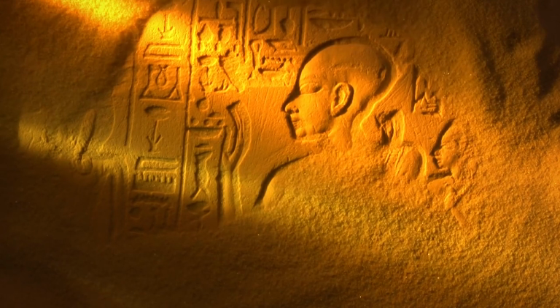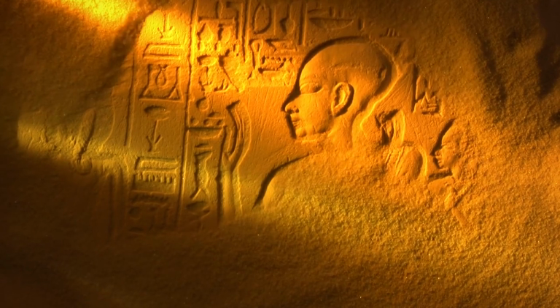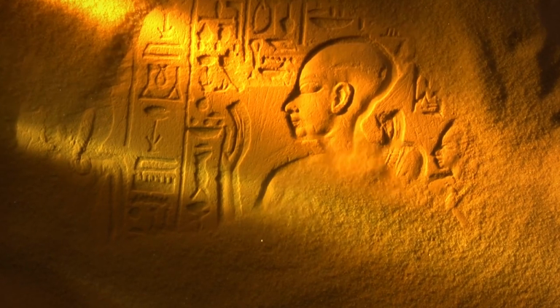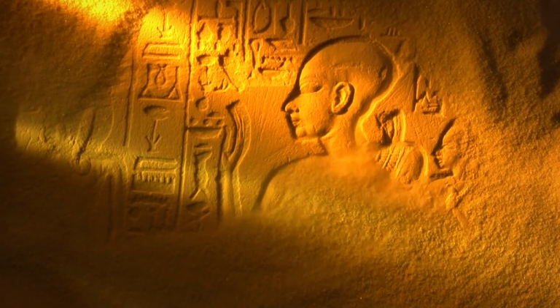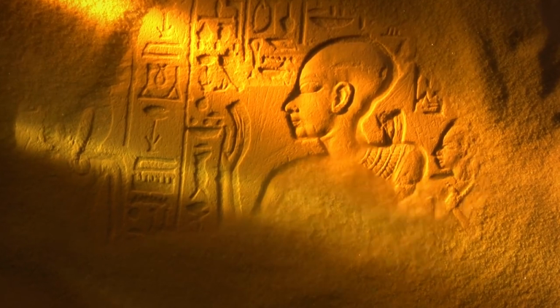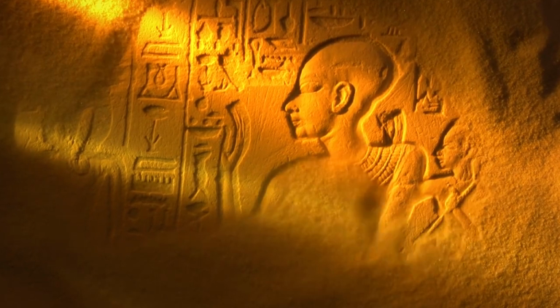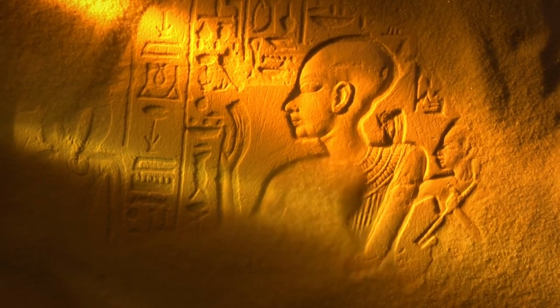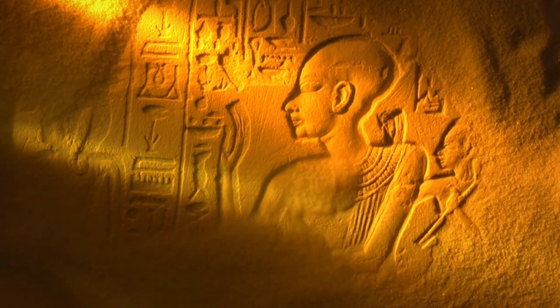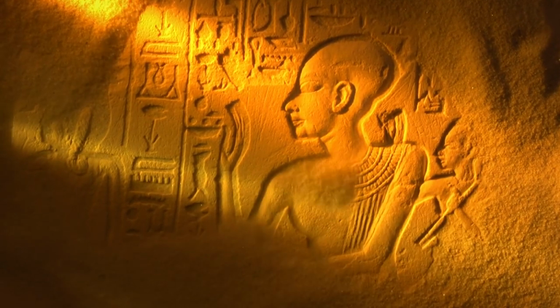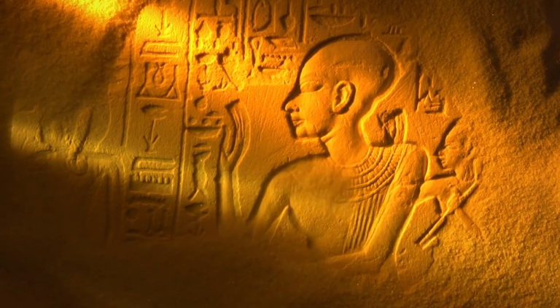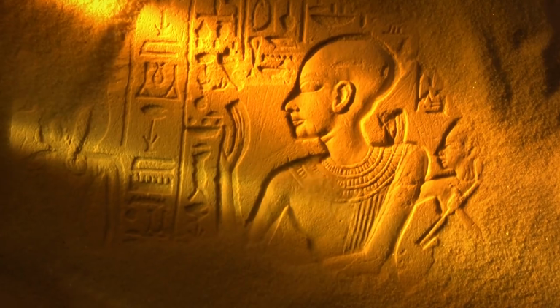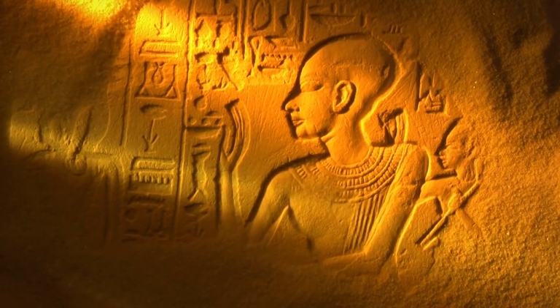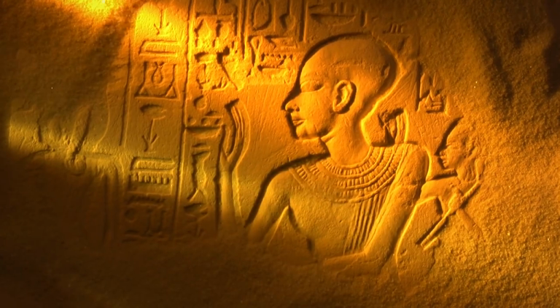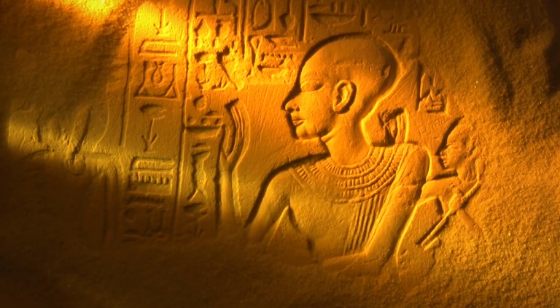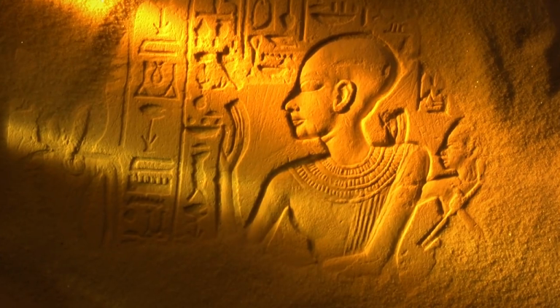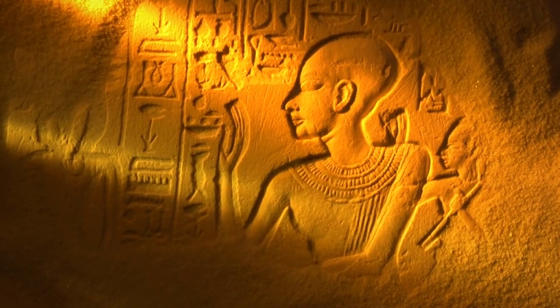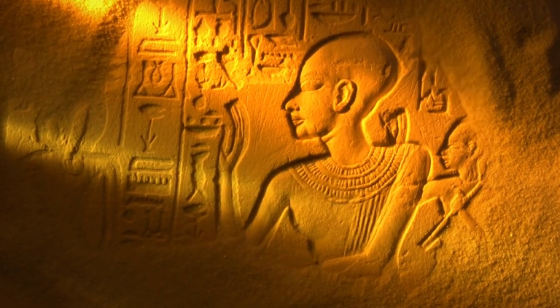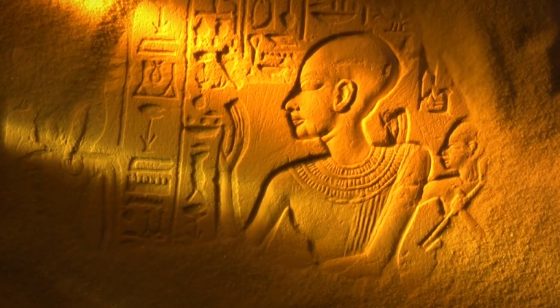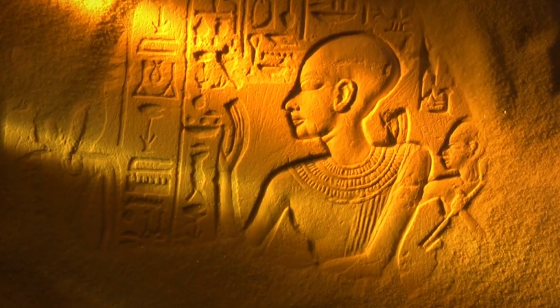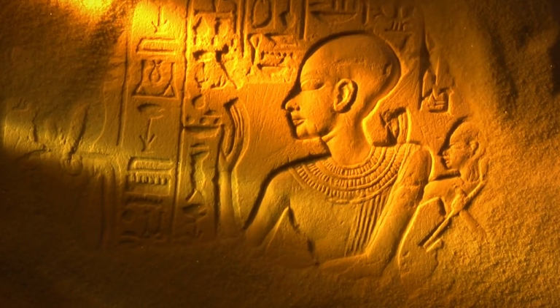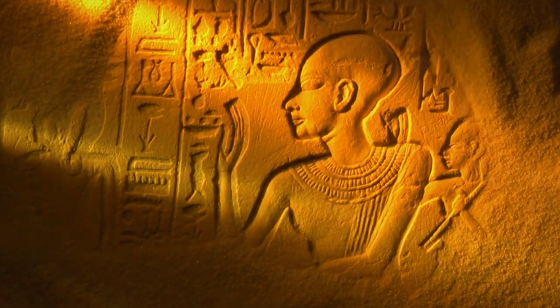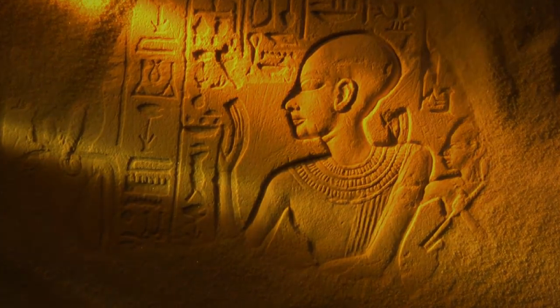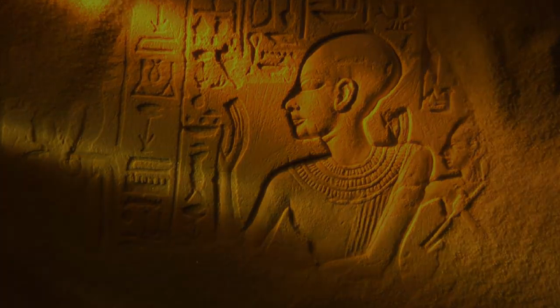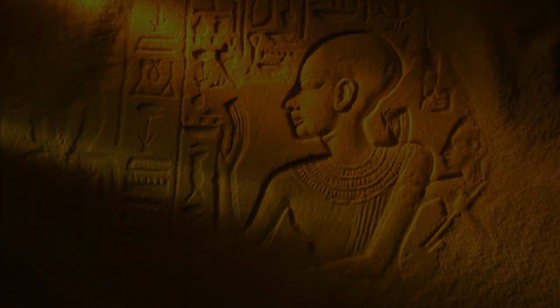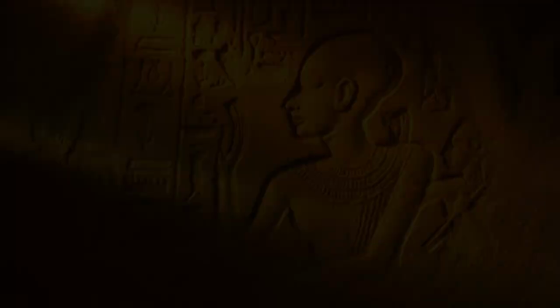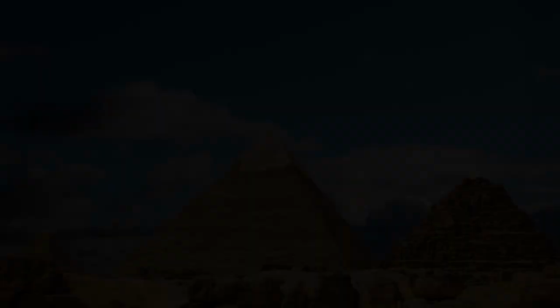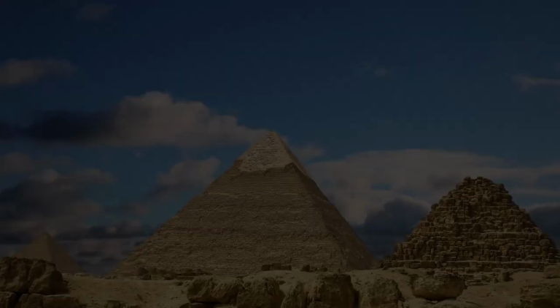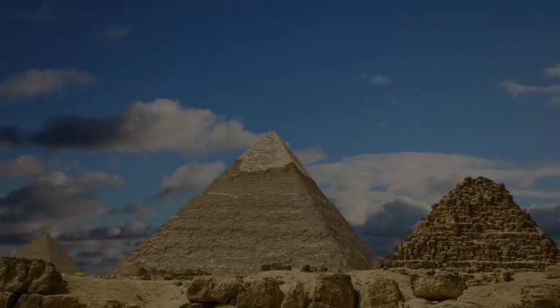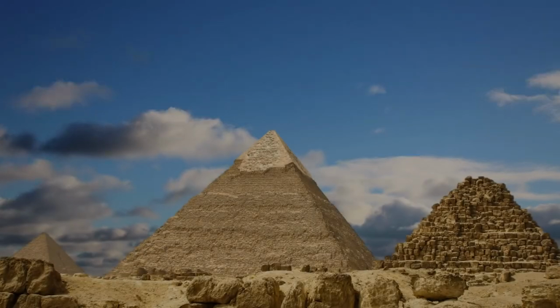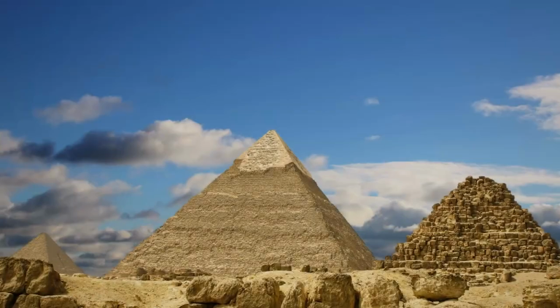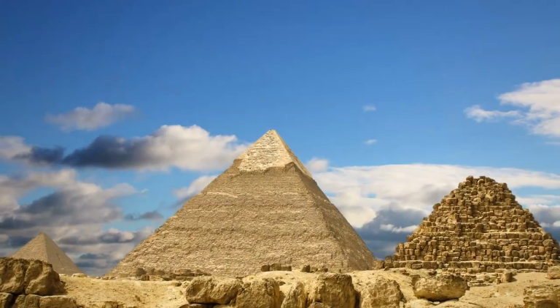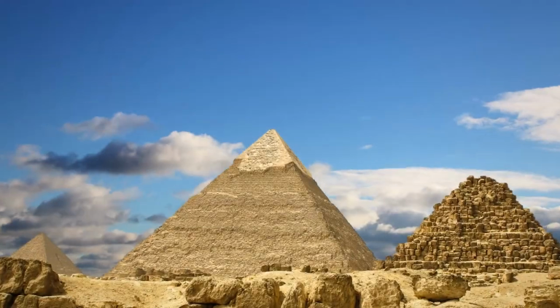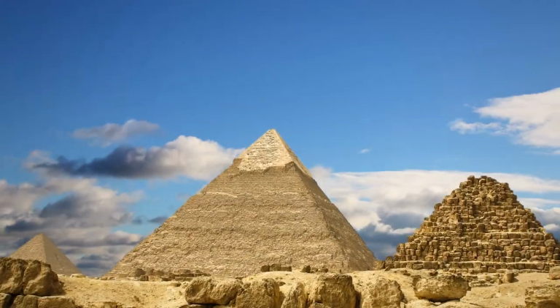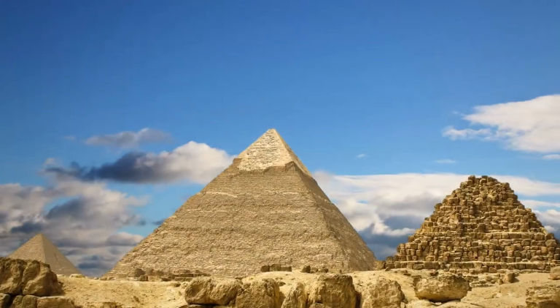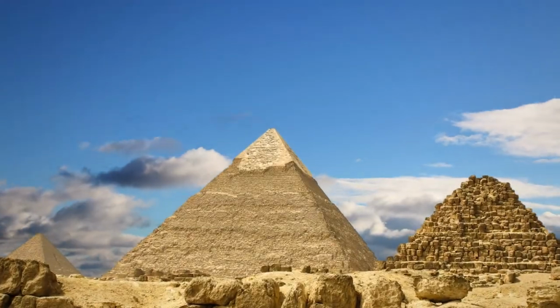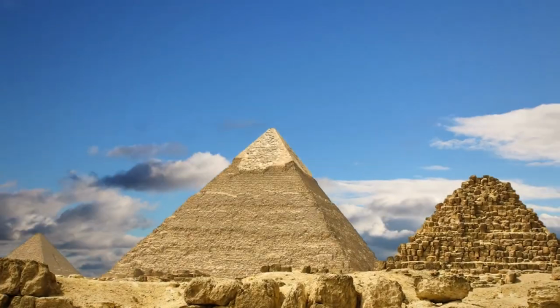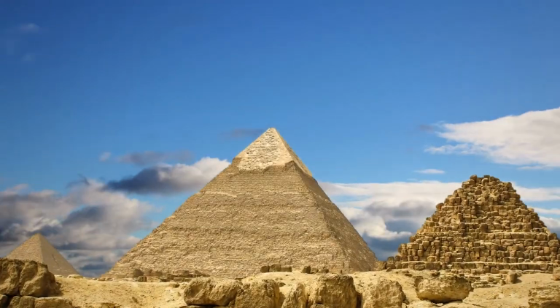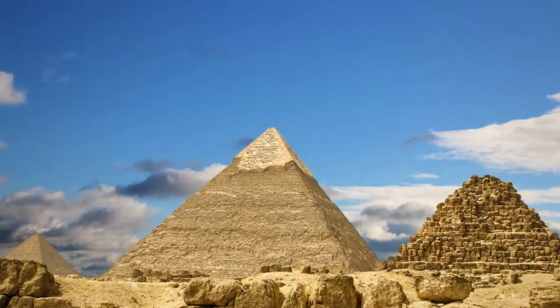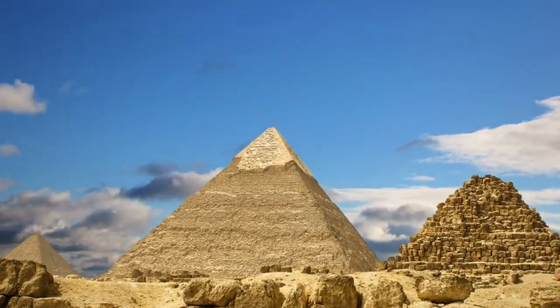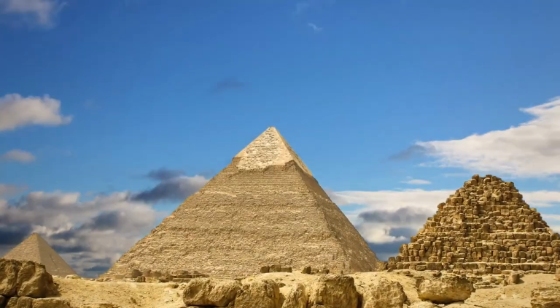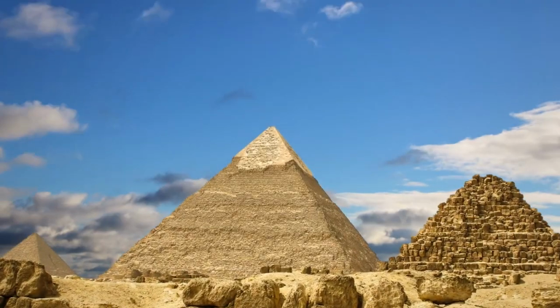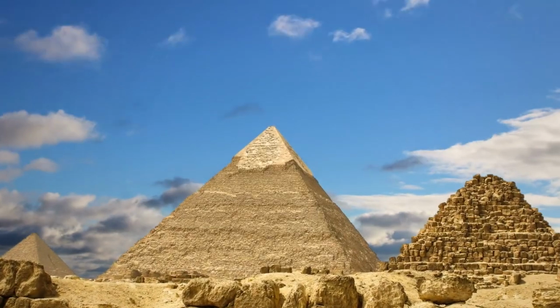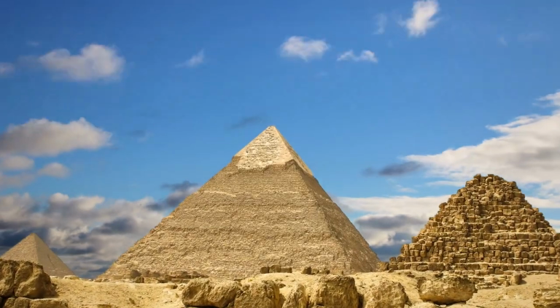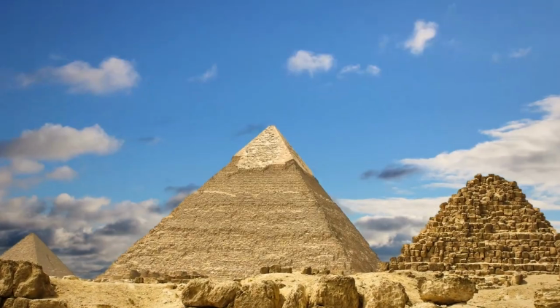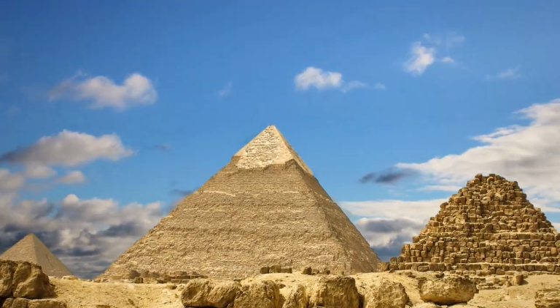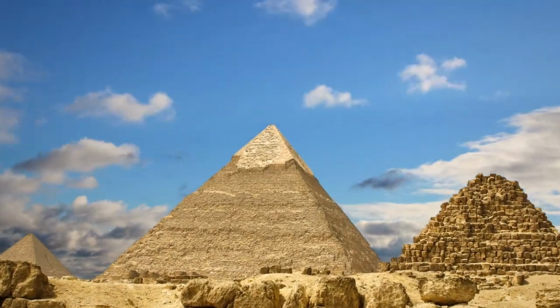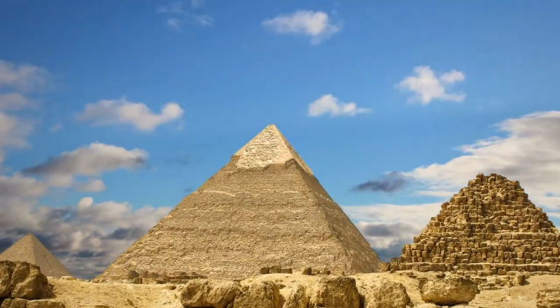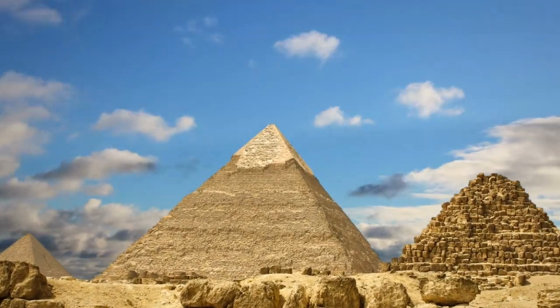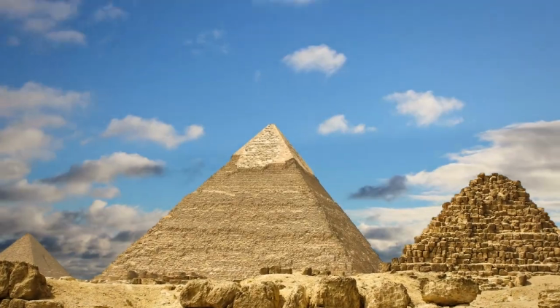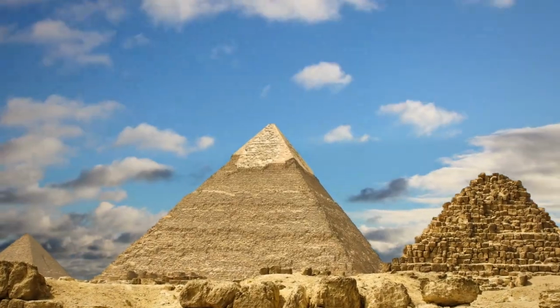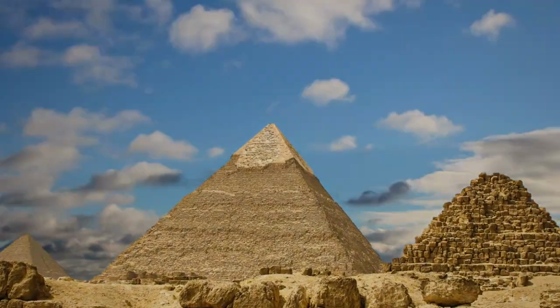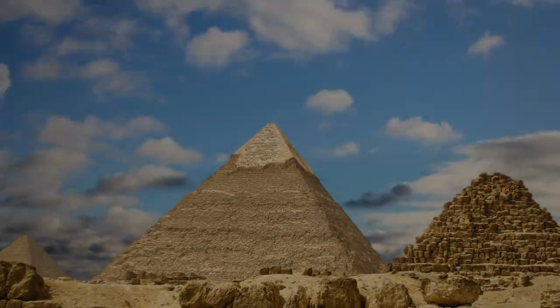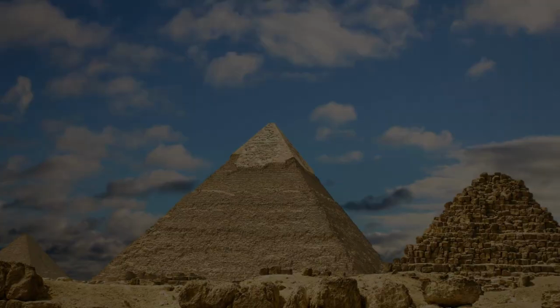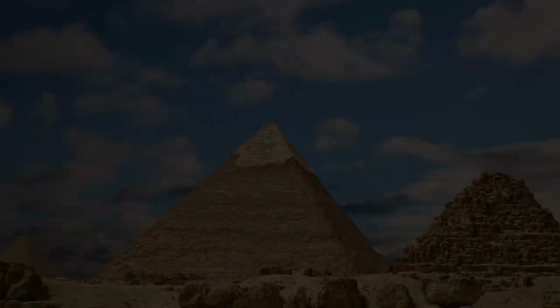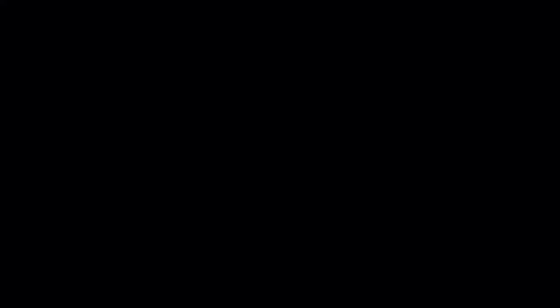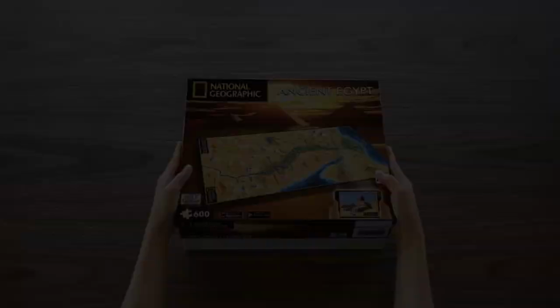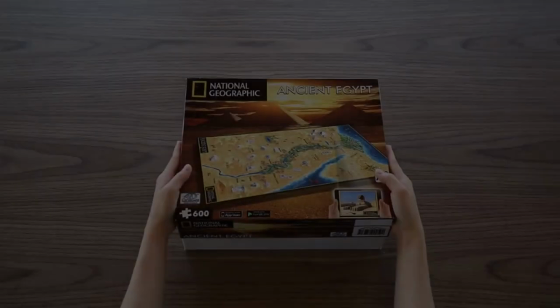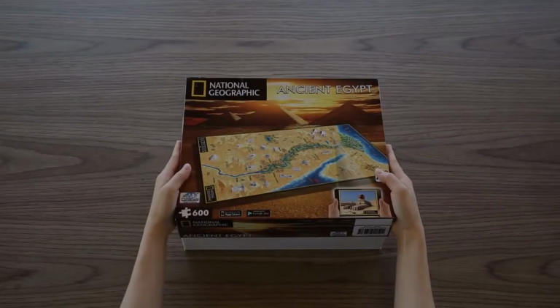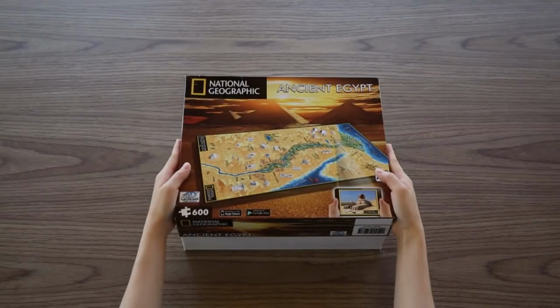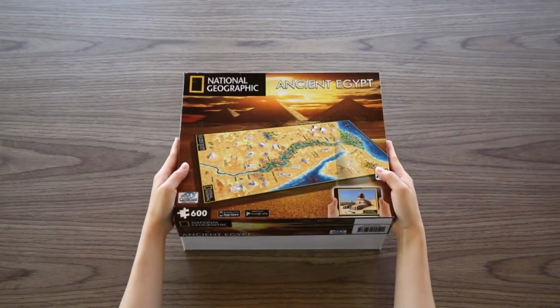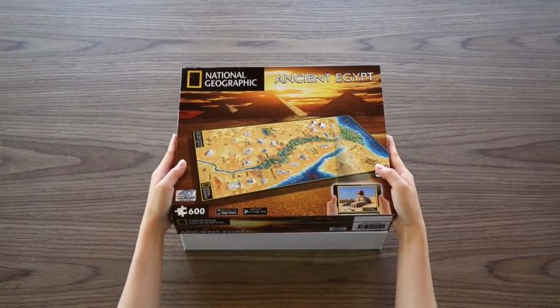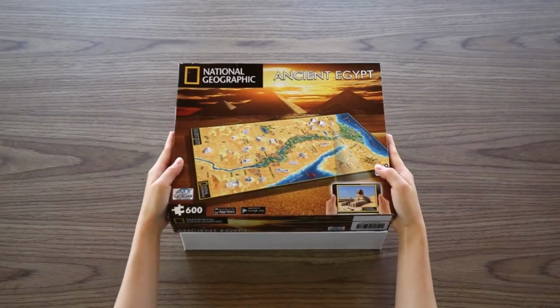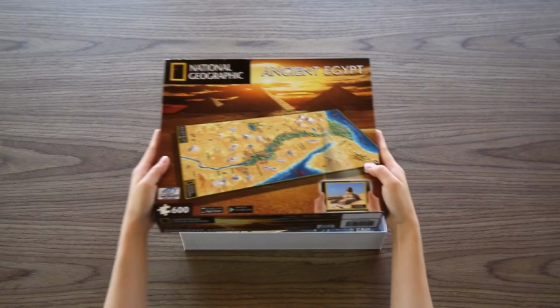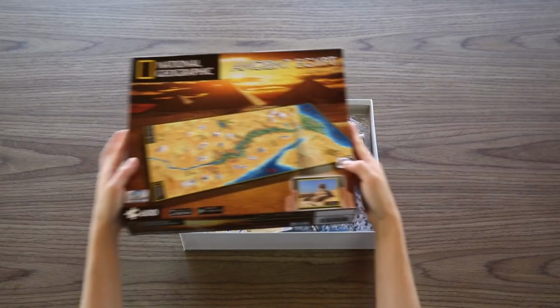4D Cityscape, known for its award-winning puzzles, is now introducing you to 4D National Geographic Puzzles.